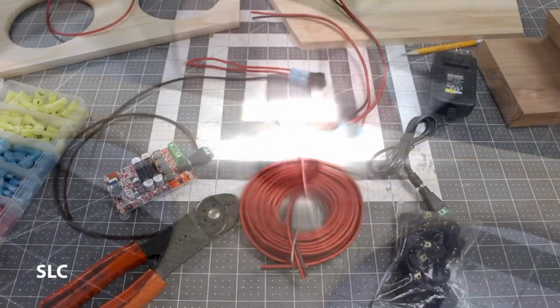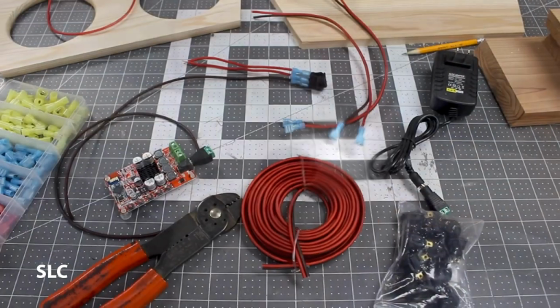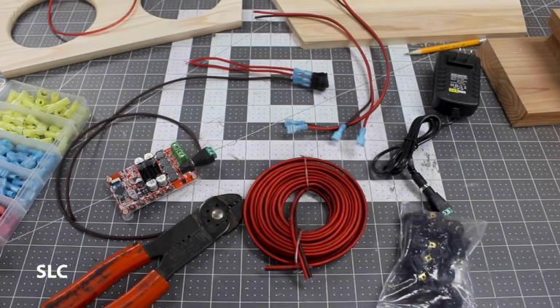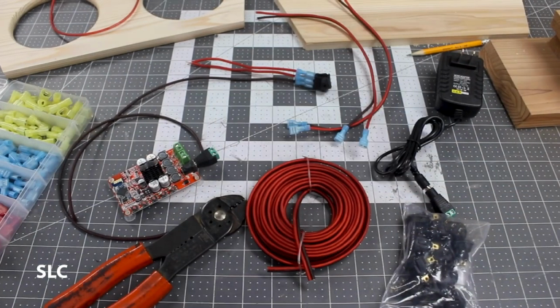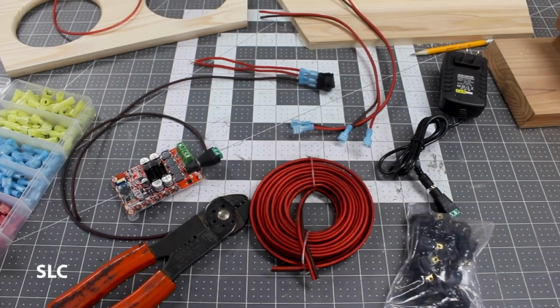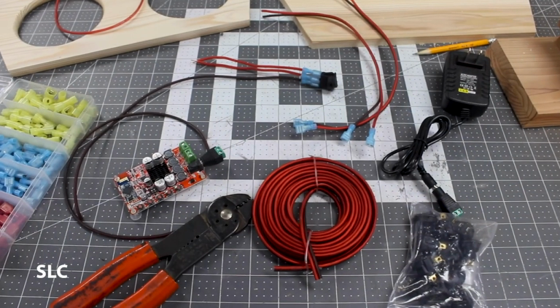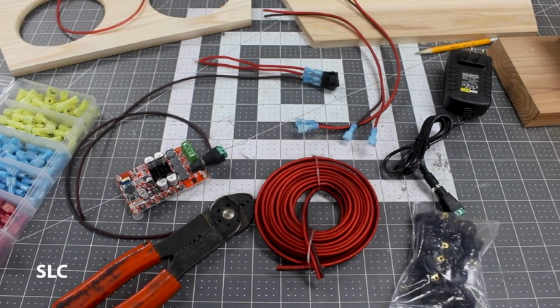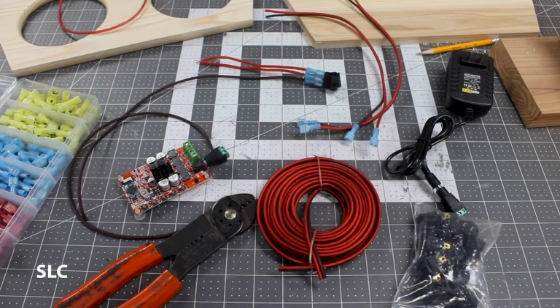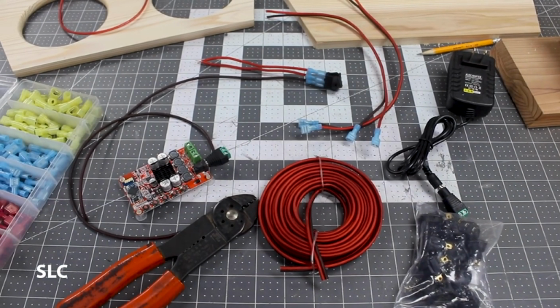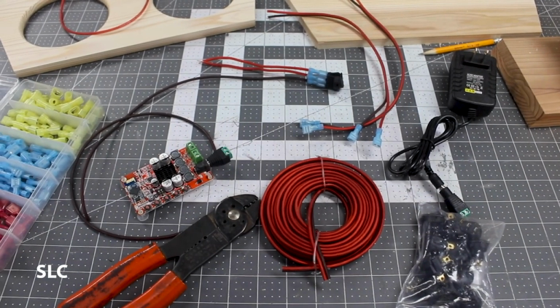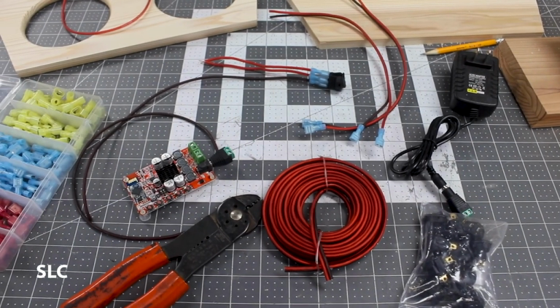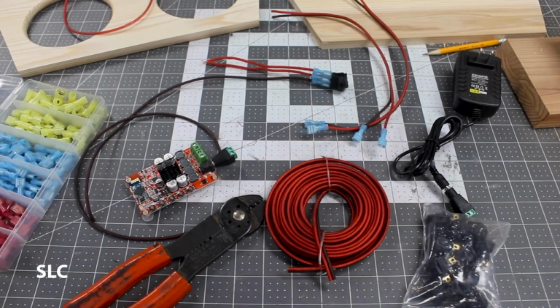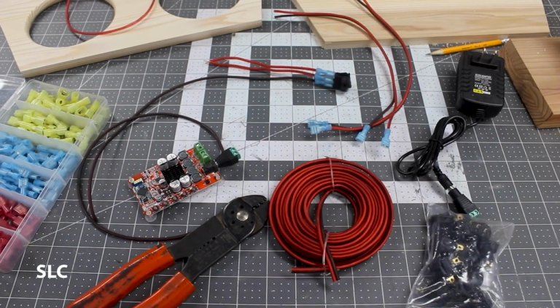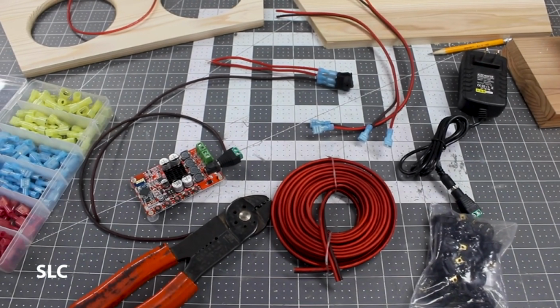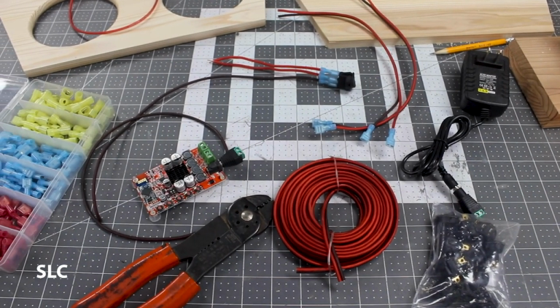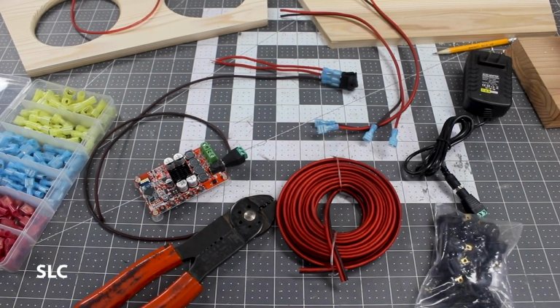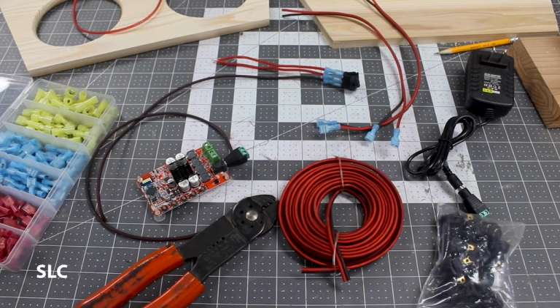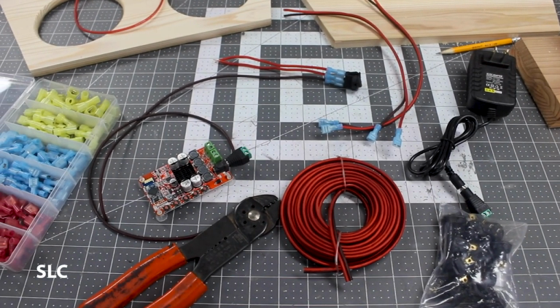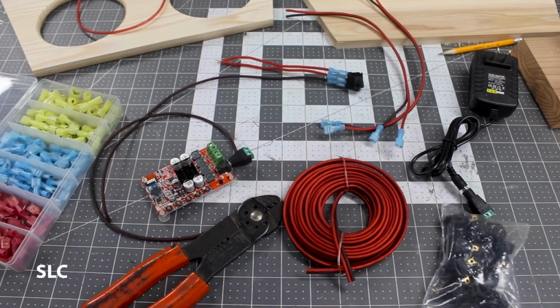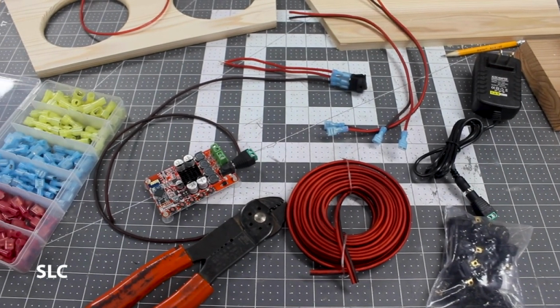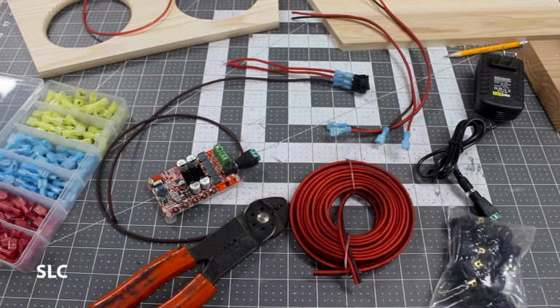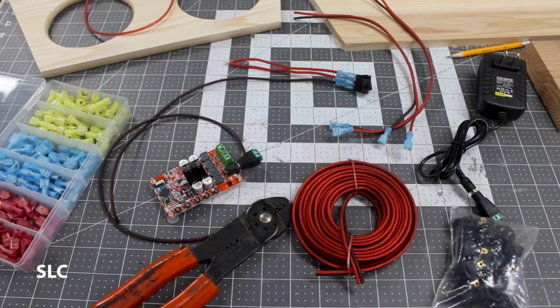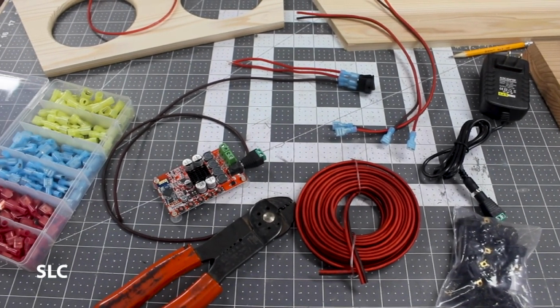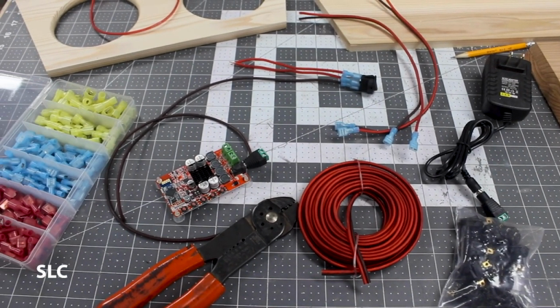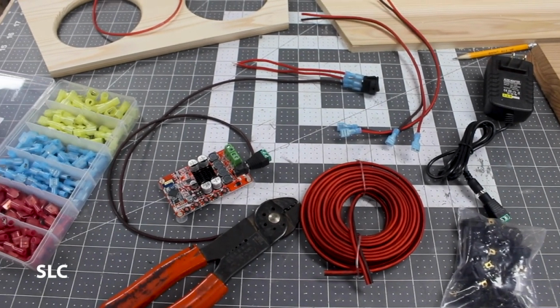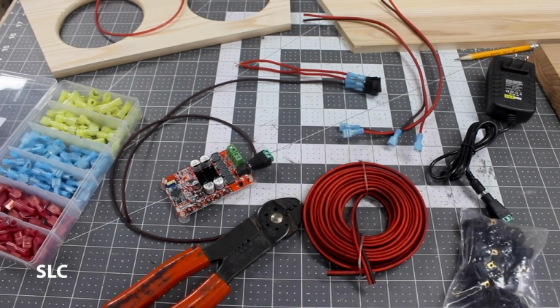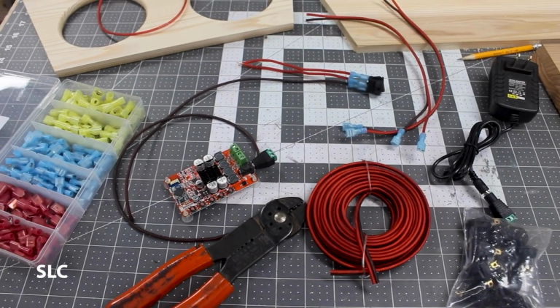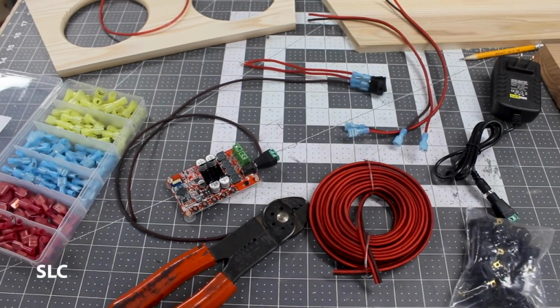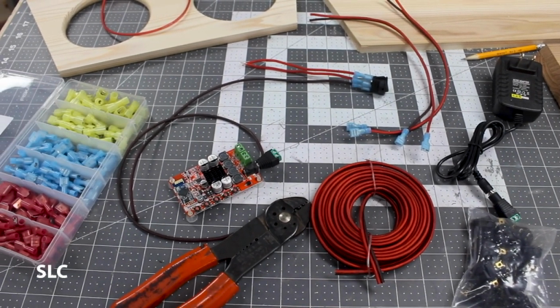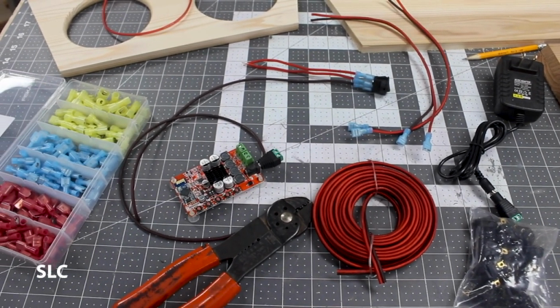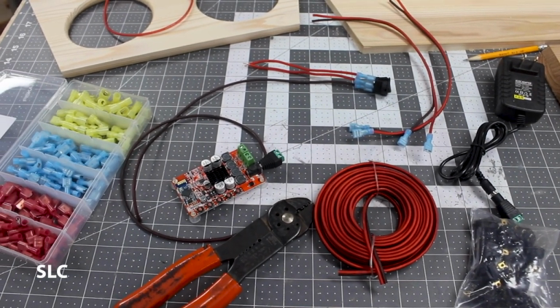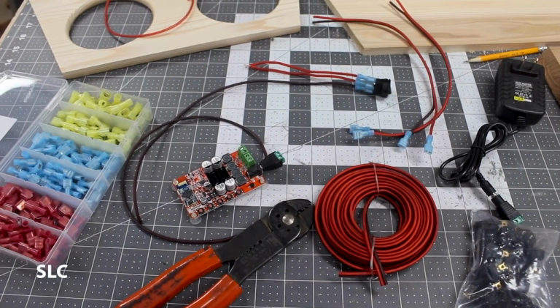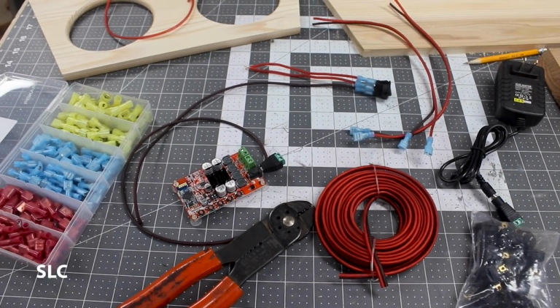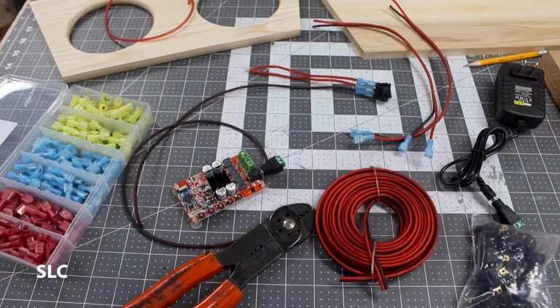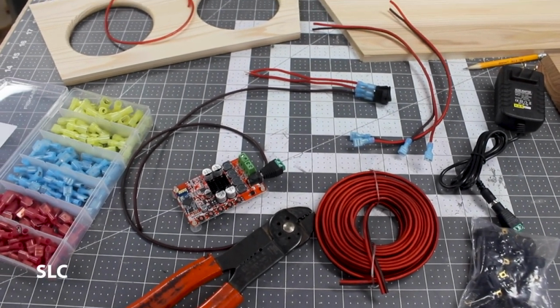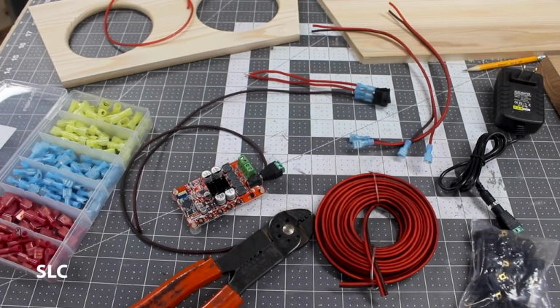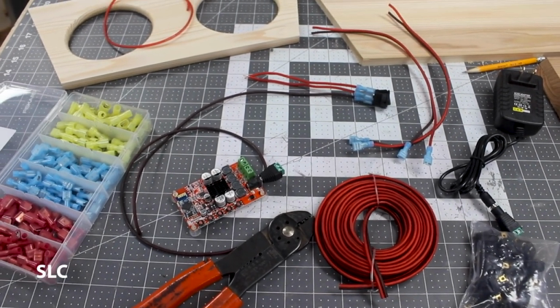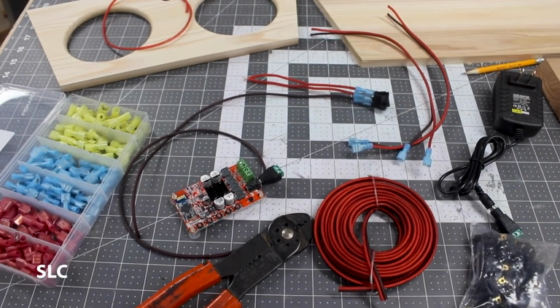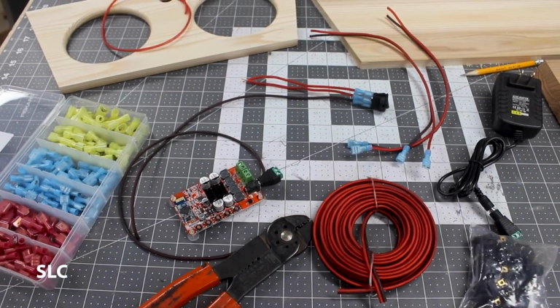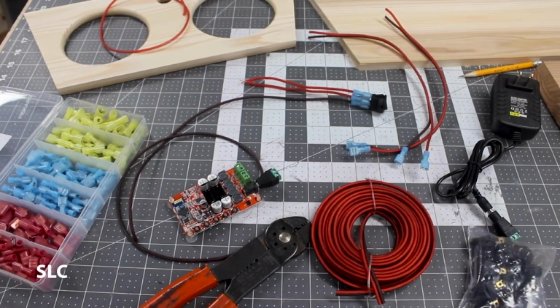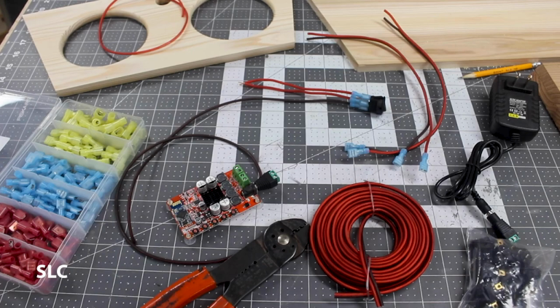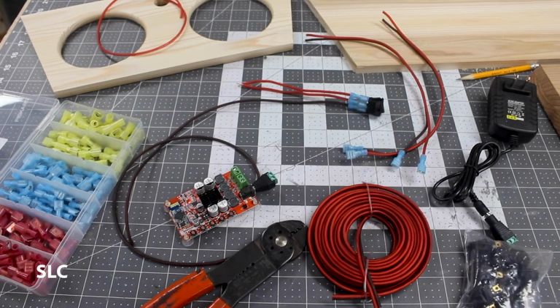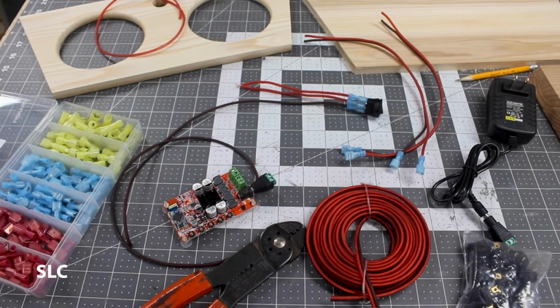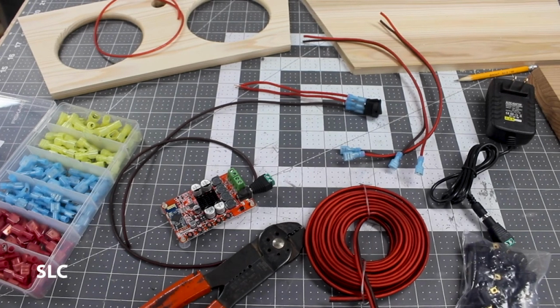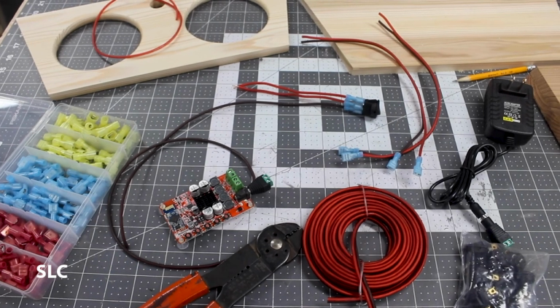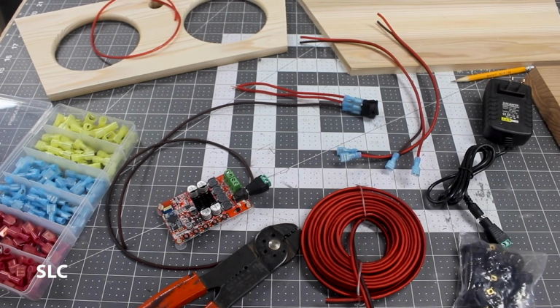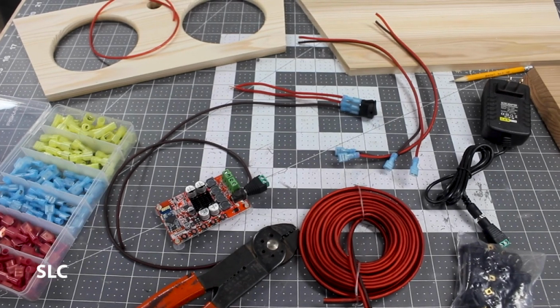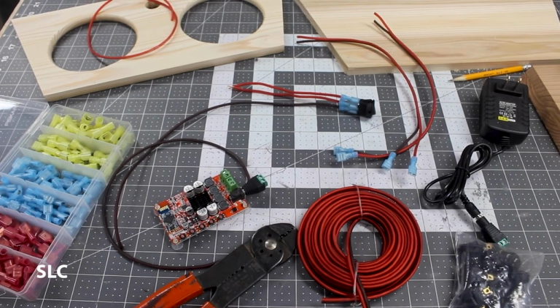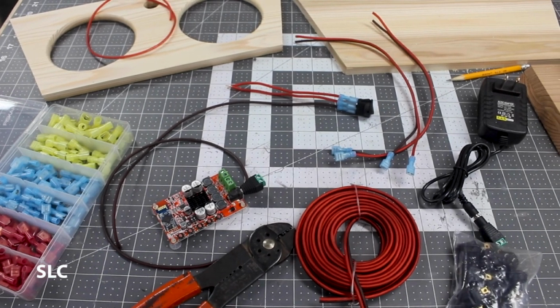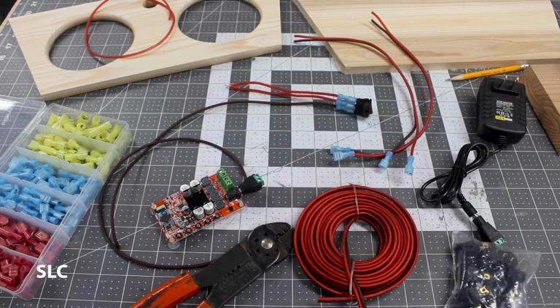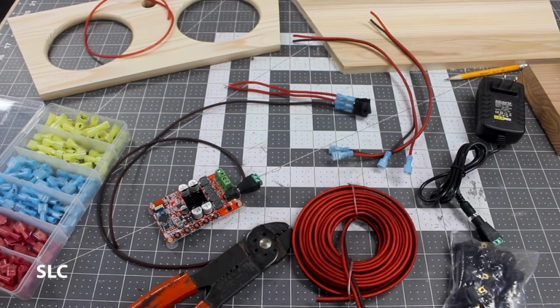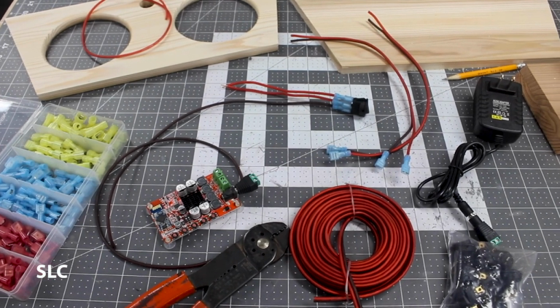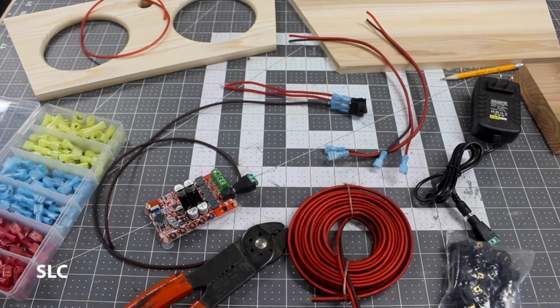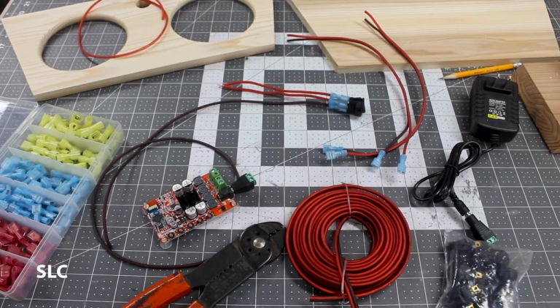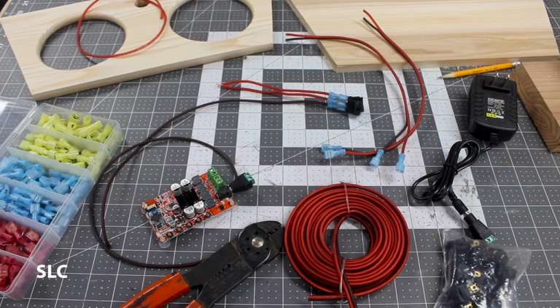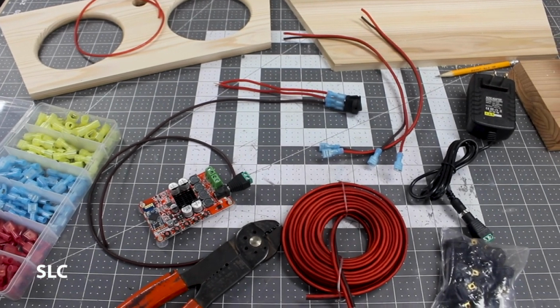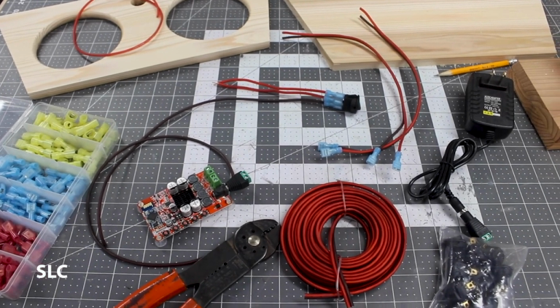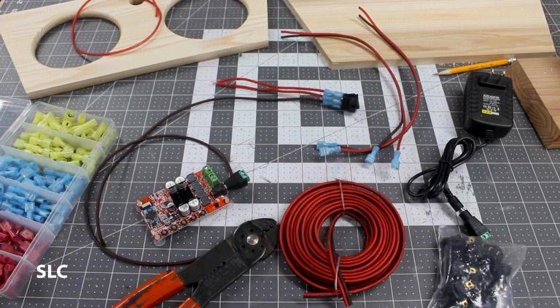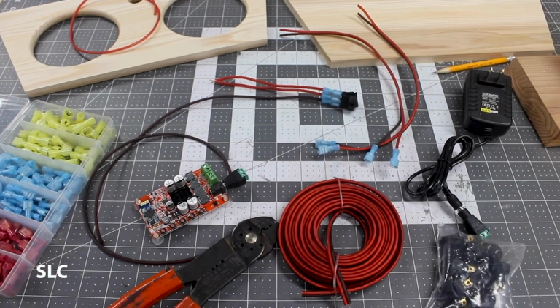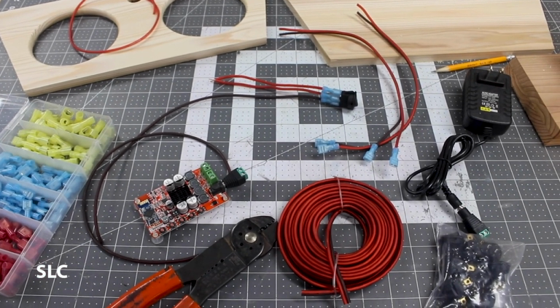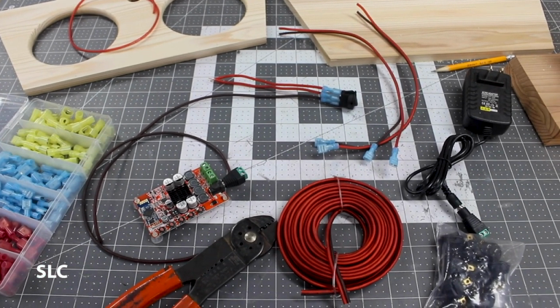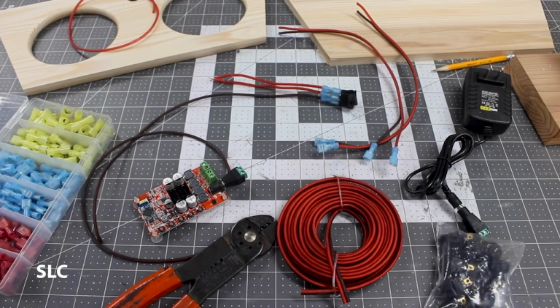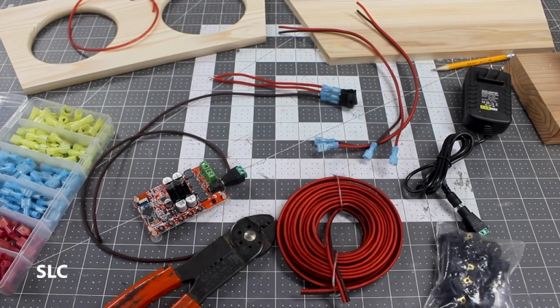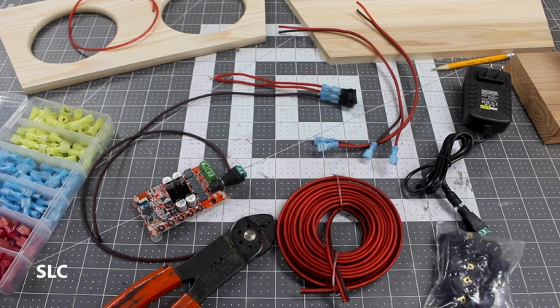The next step is trying to wire everything together. I am definitely not an electrician, so make sure you do a bunch of research before you connect your wires.